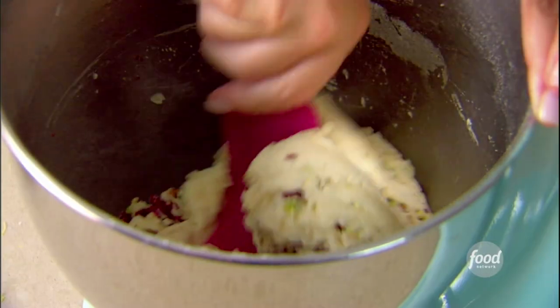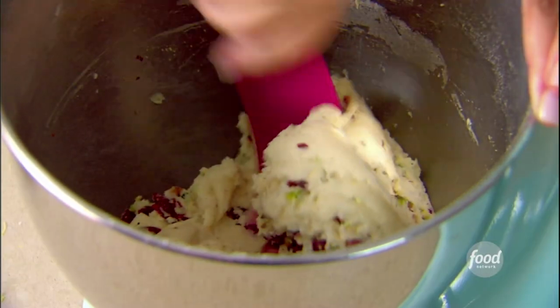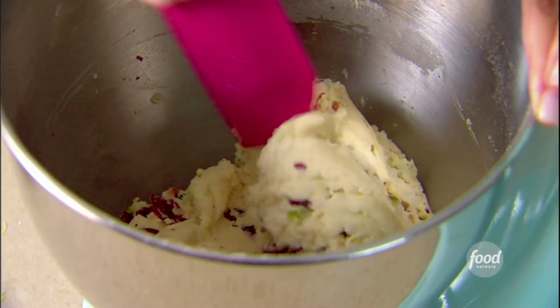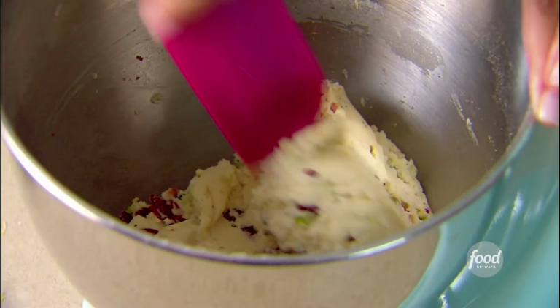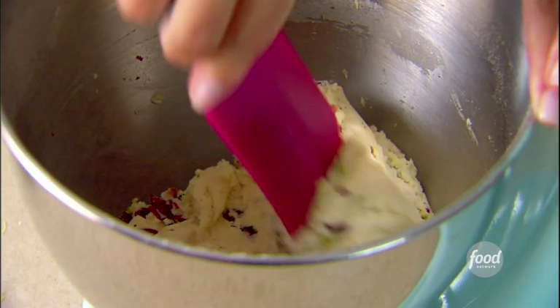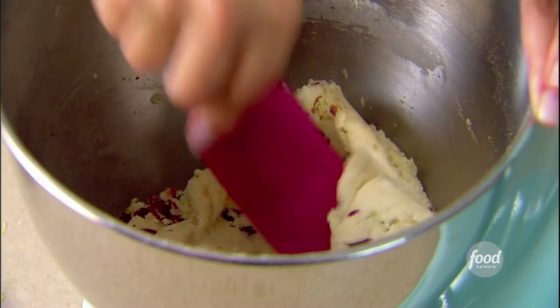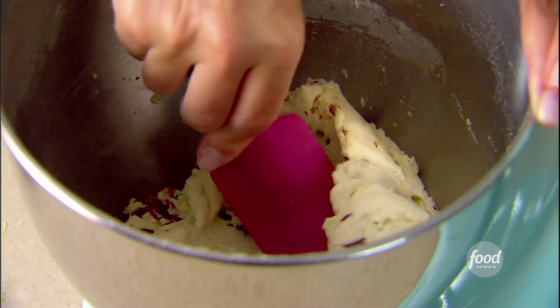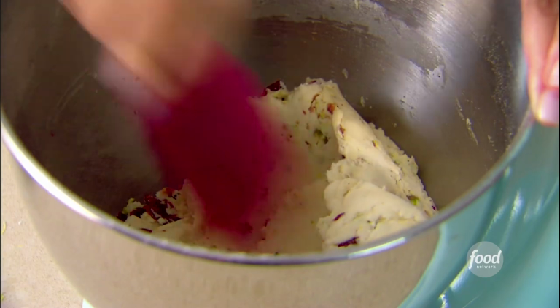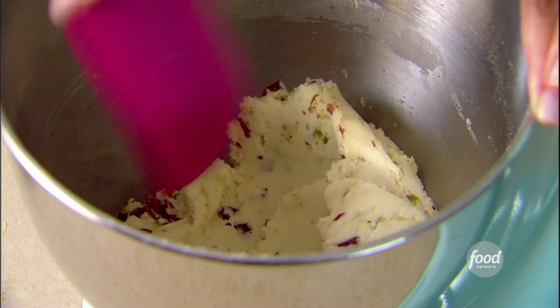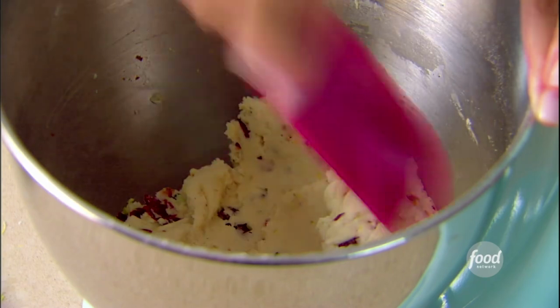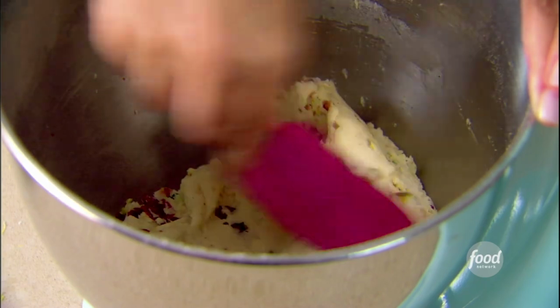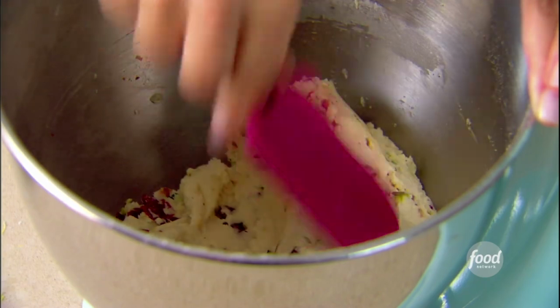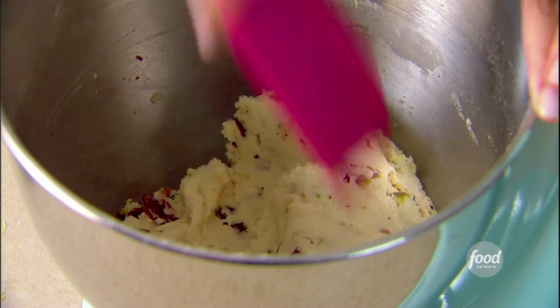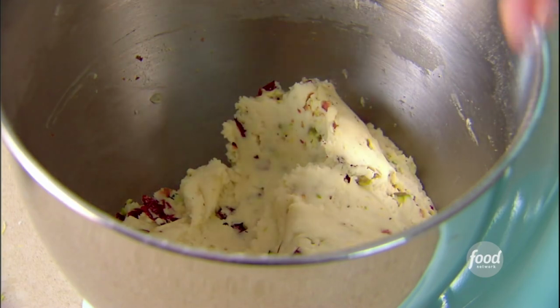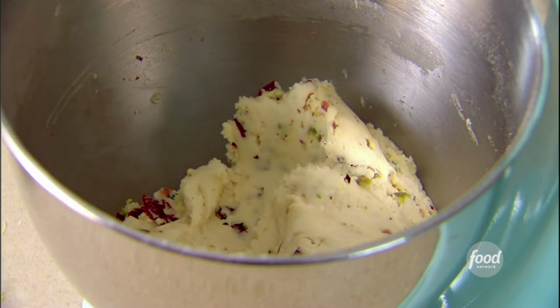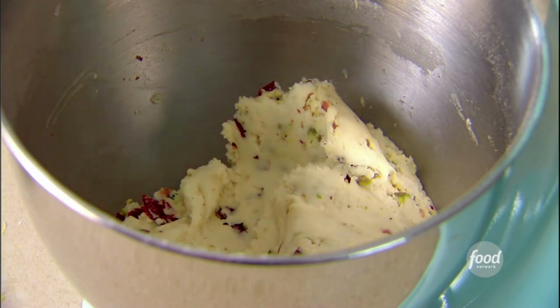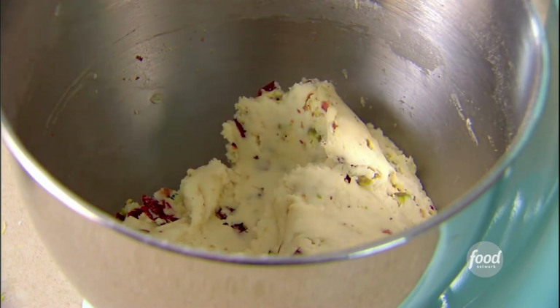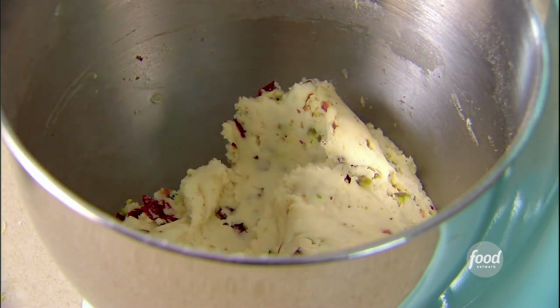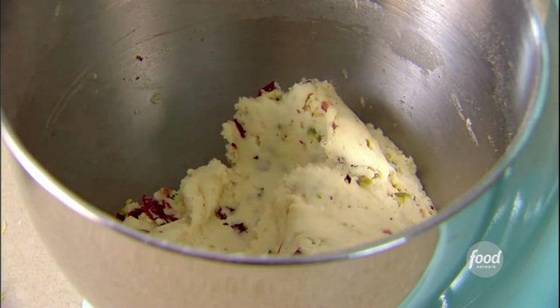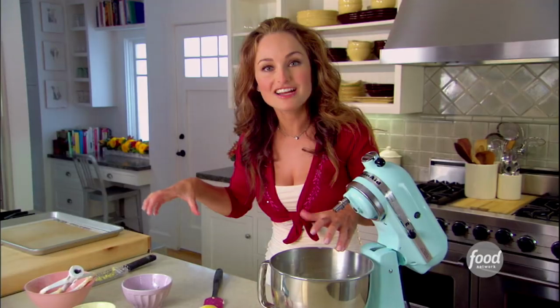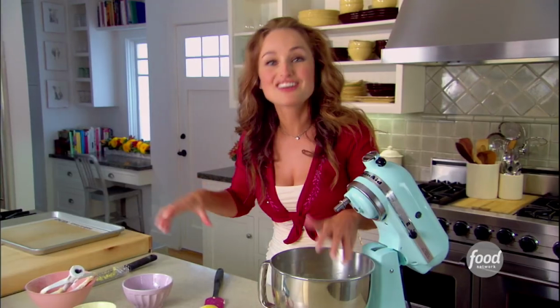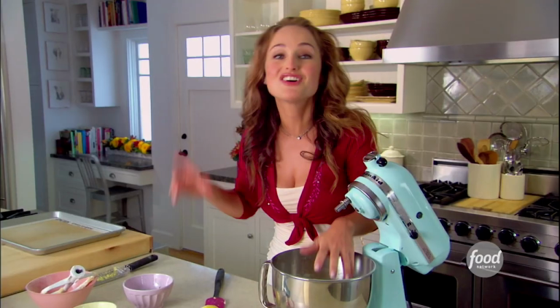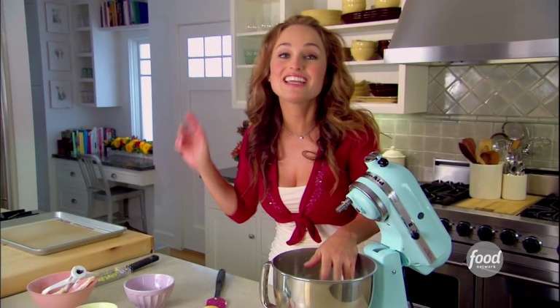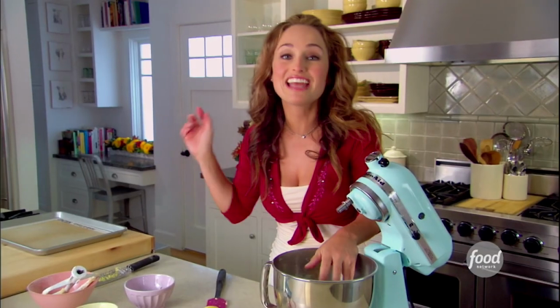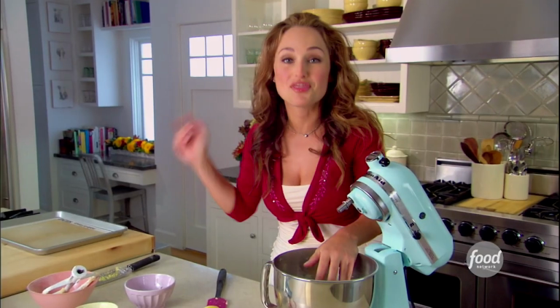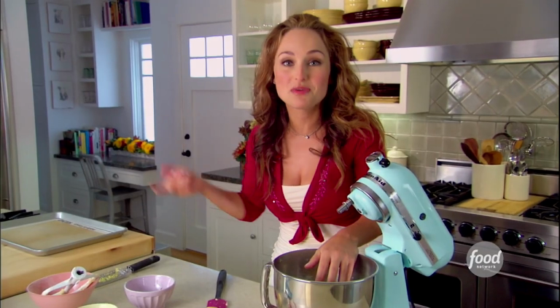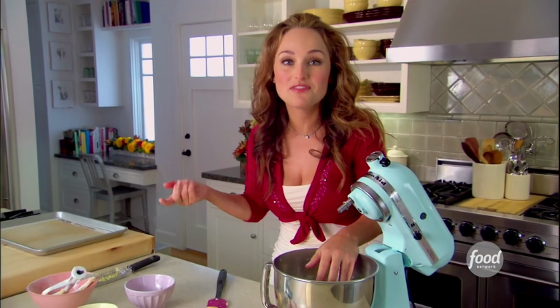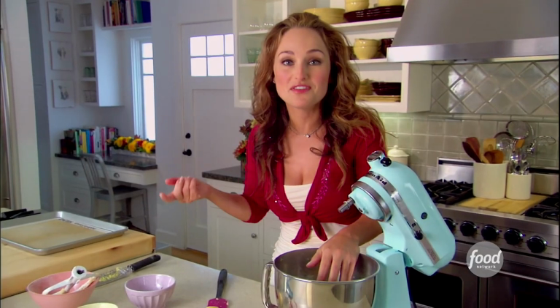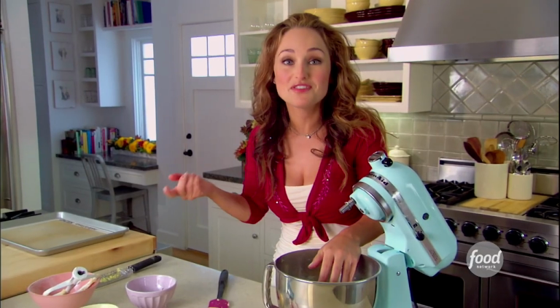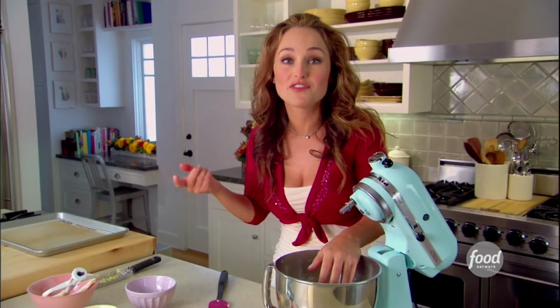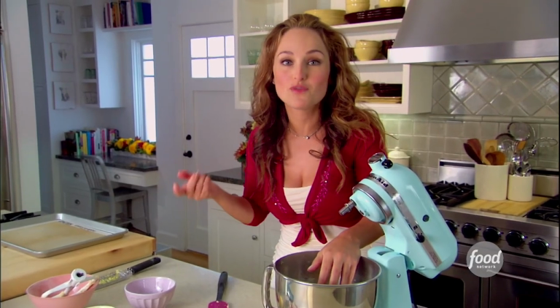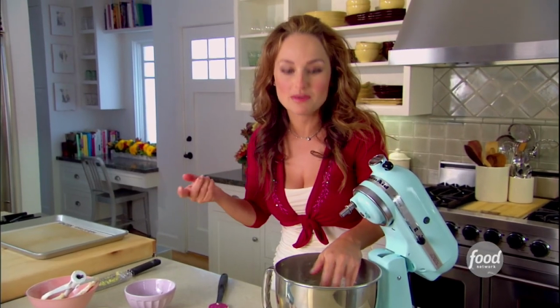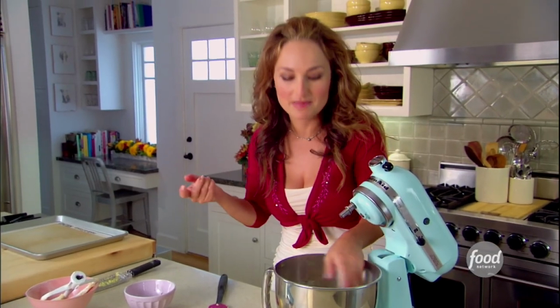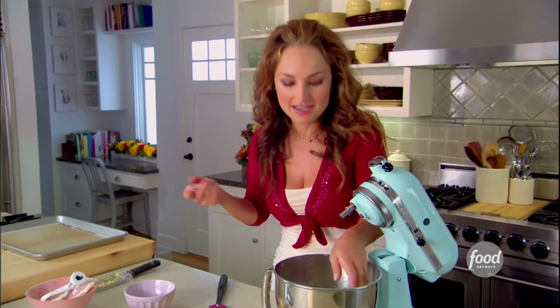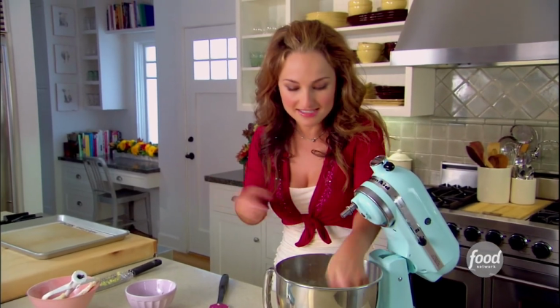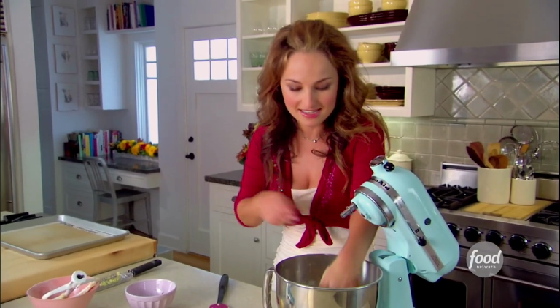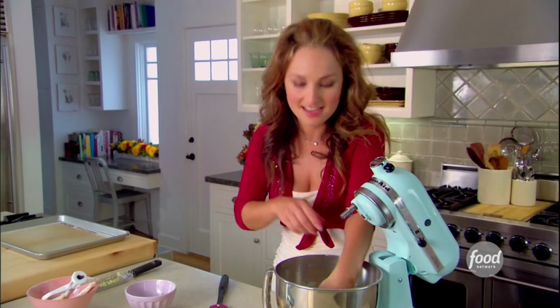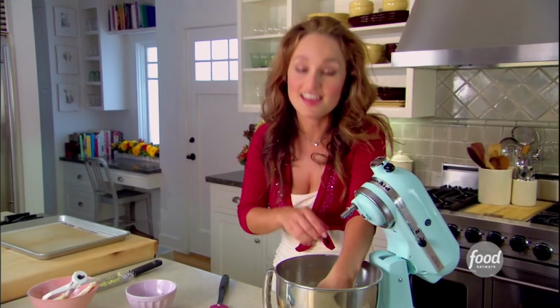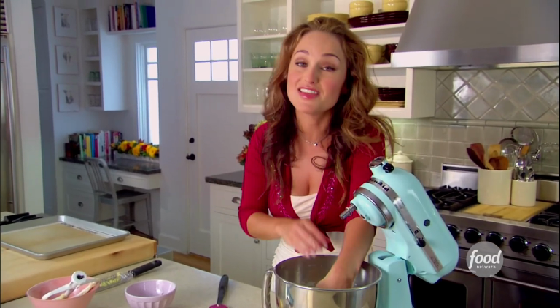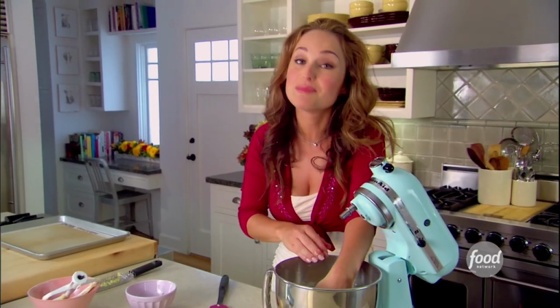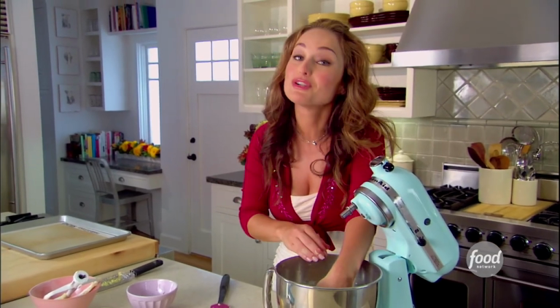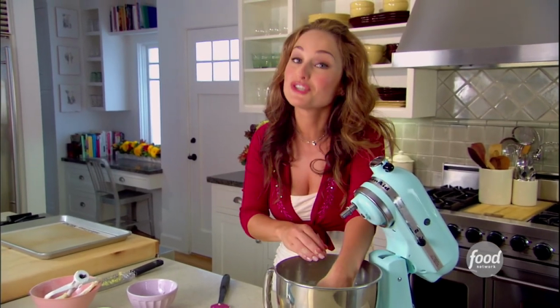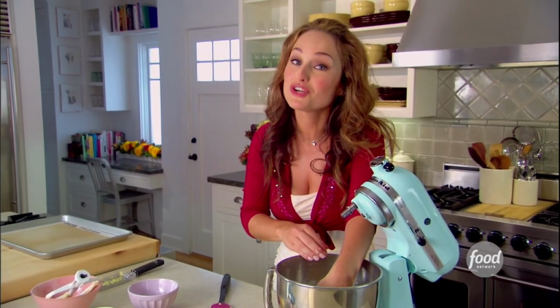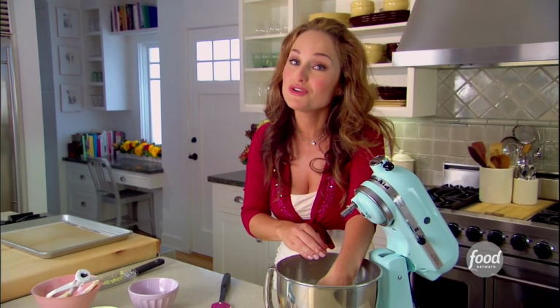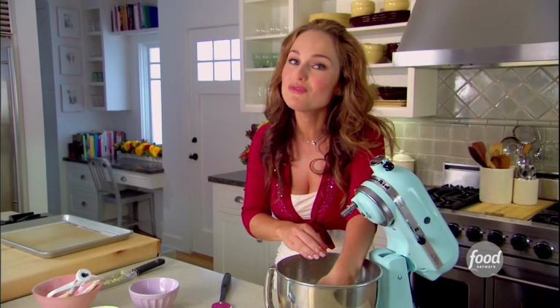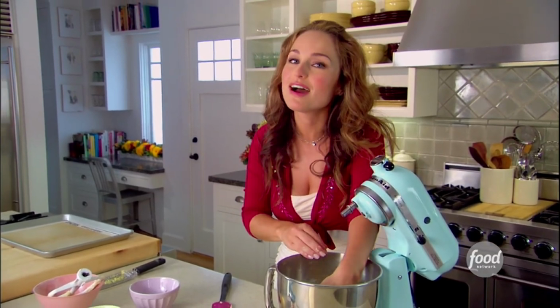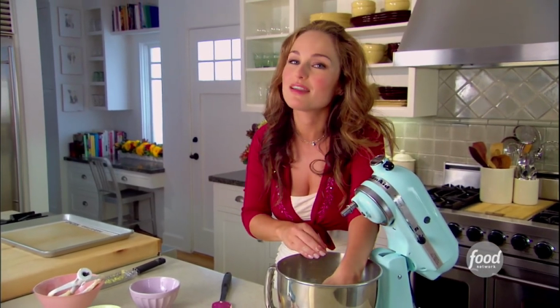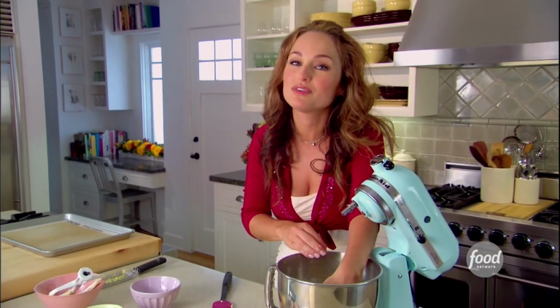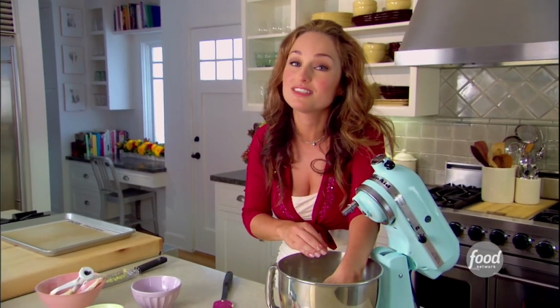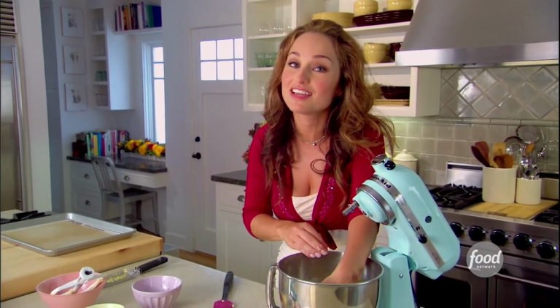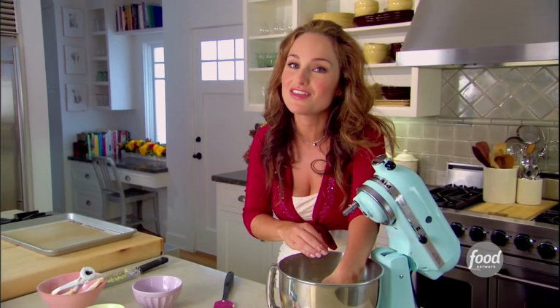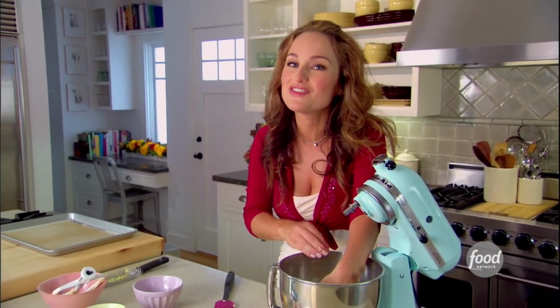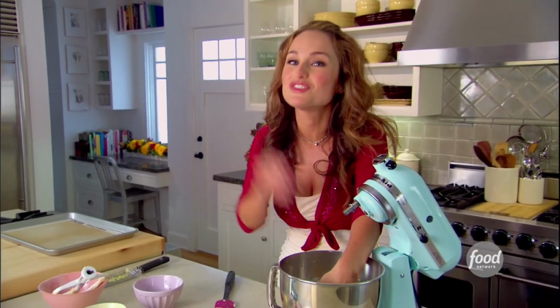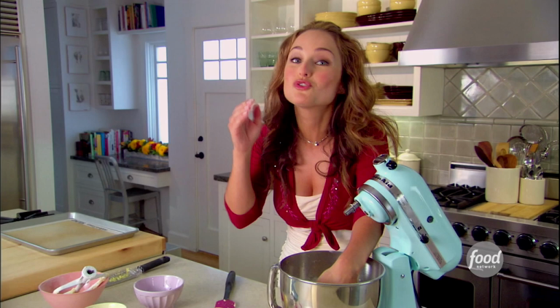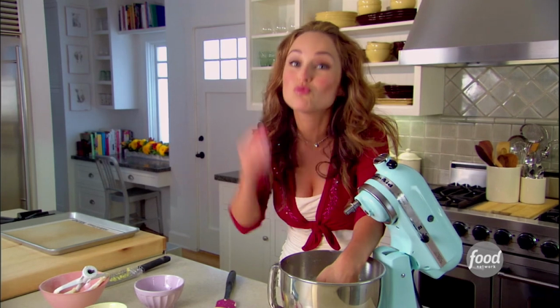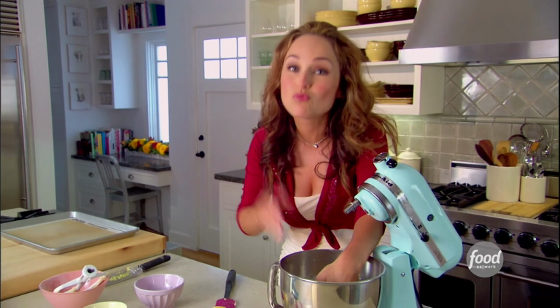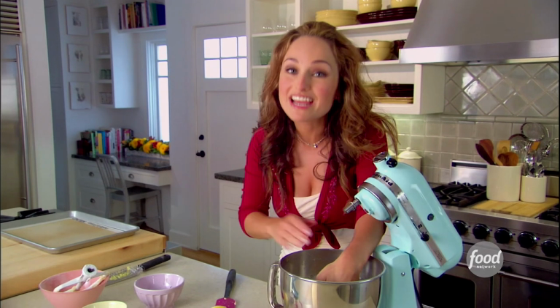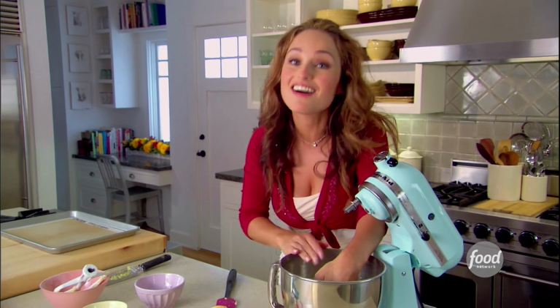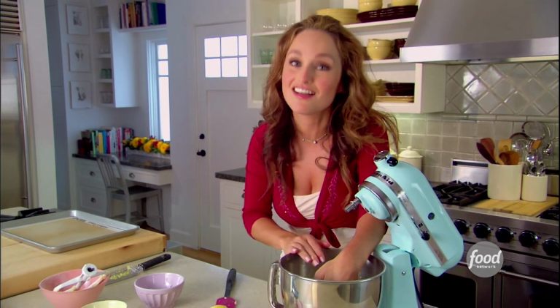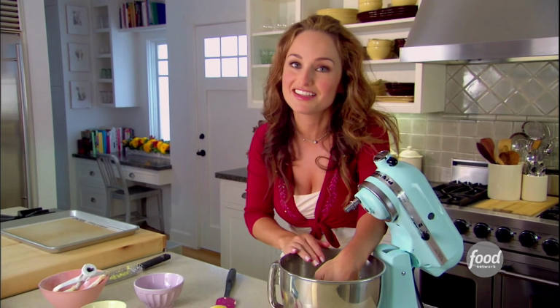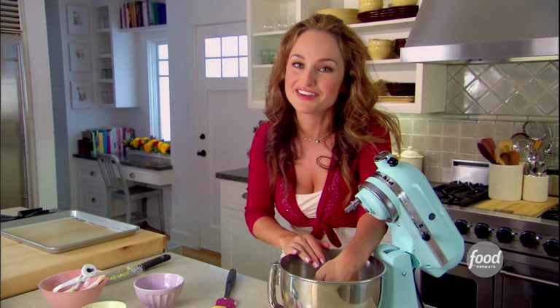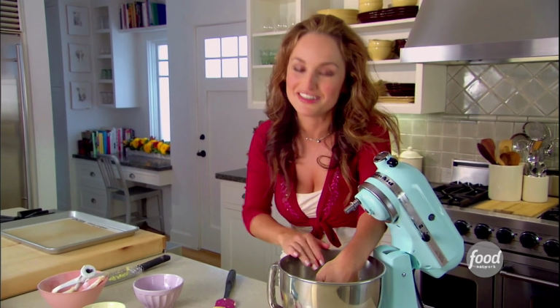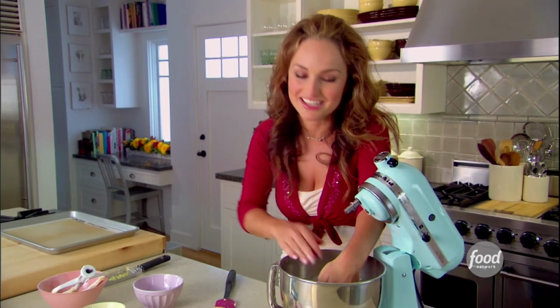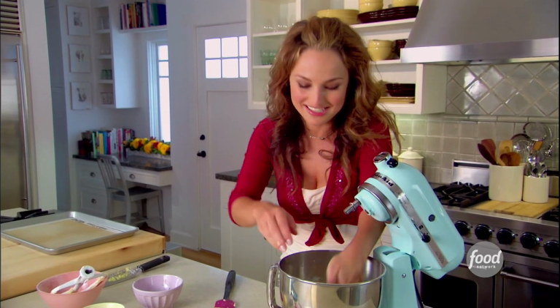All I have to do is form my long log, cook it at 350 for 40 minutes, and then I'll show you how to put together these great holiday cookies.